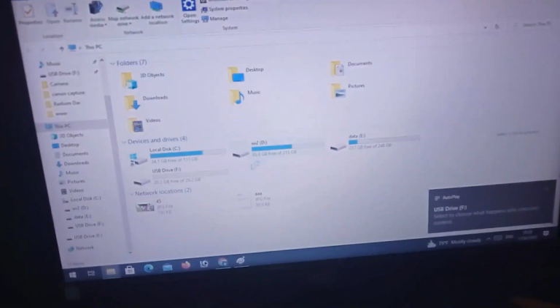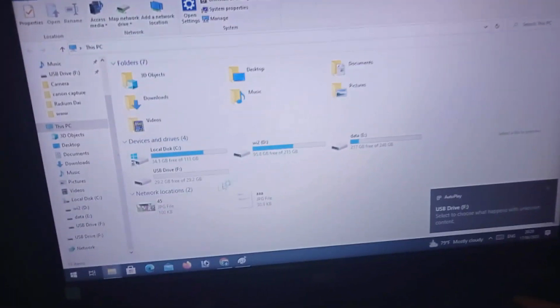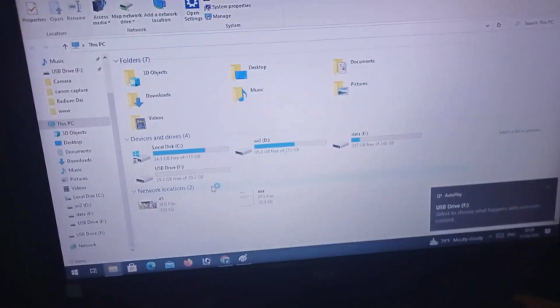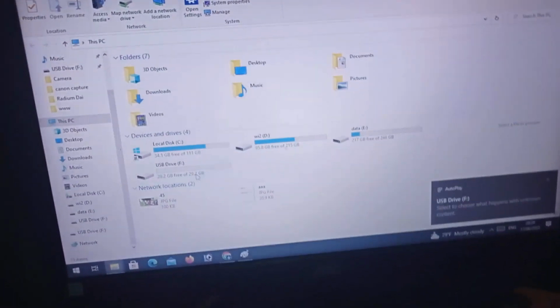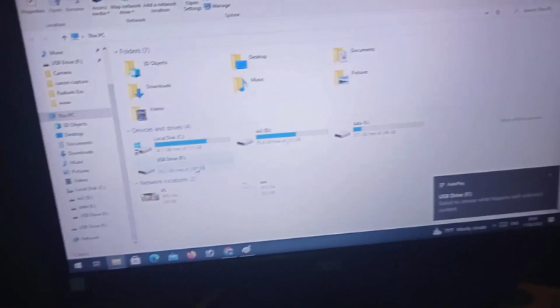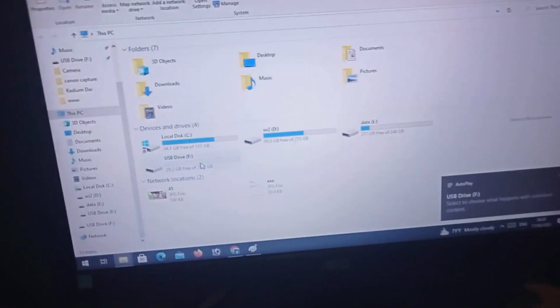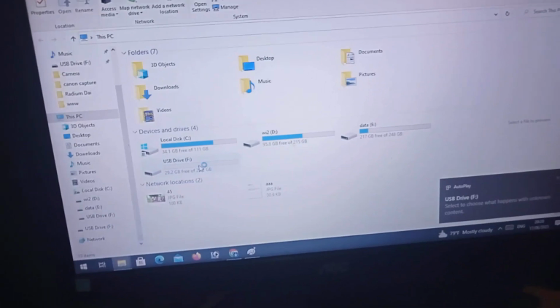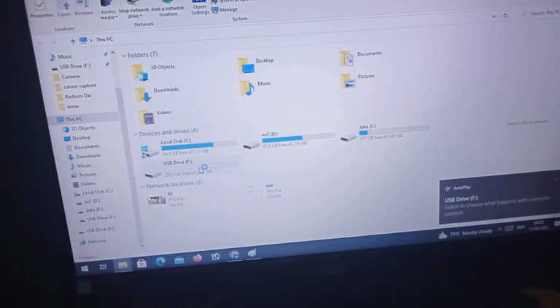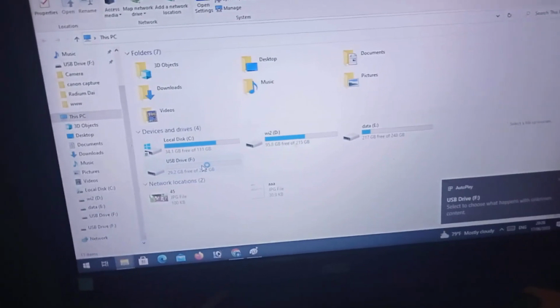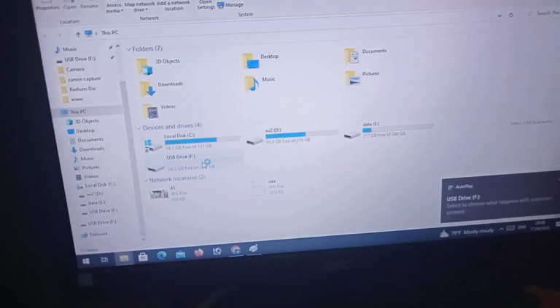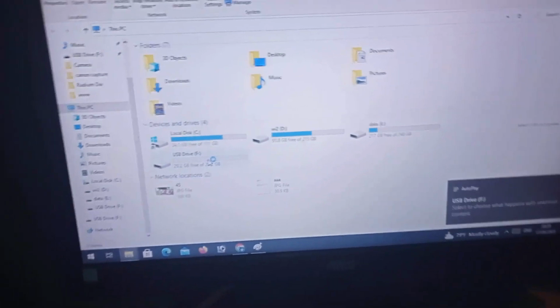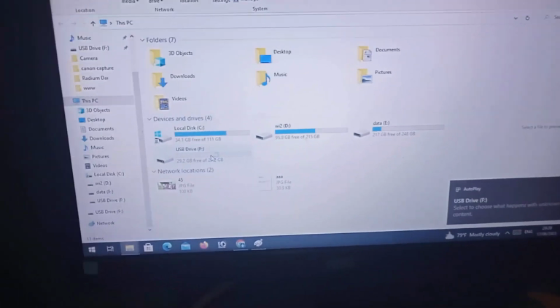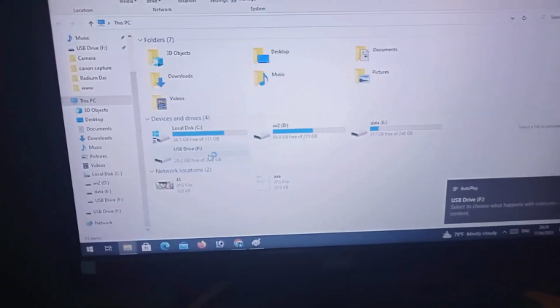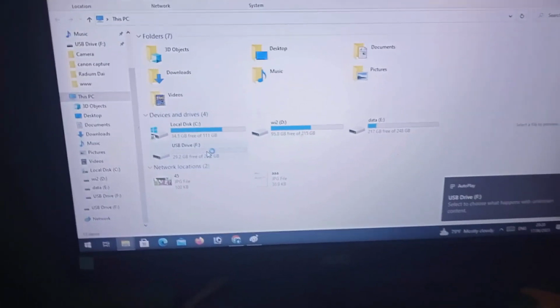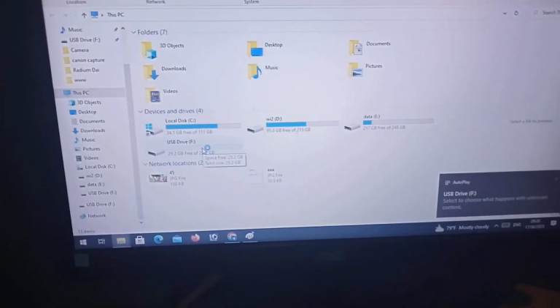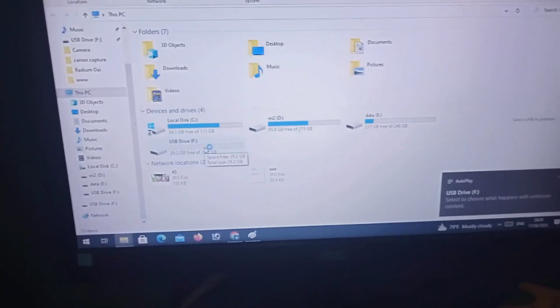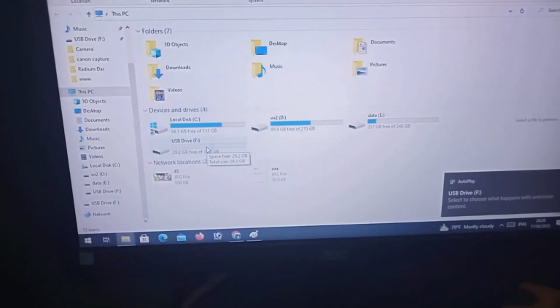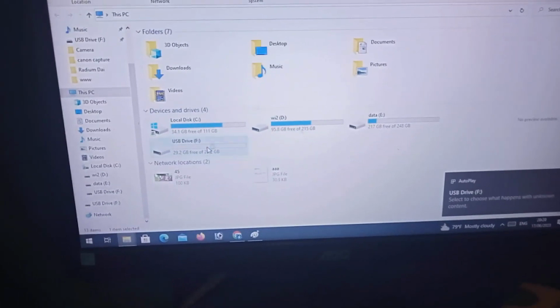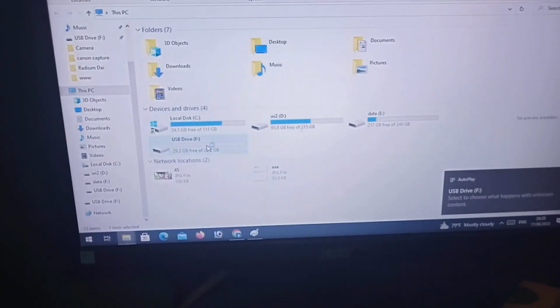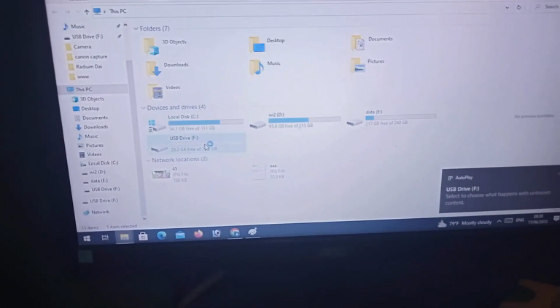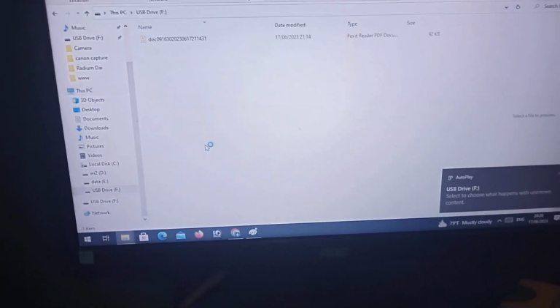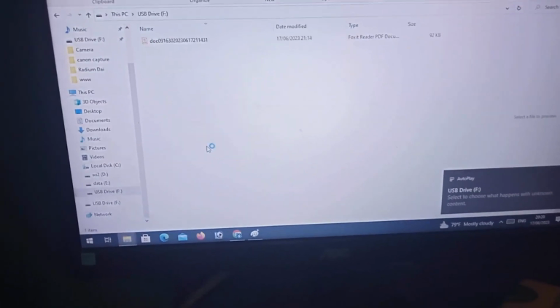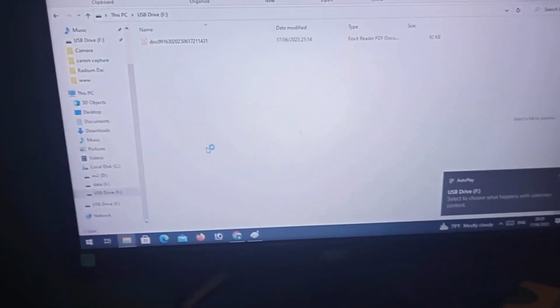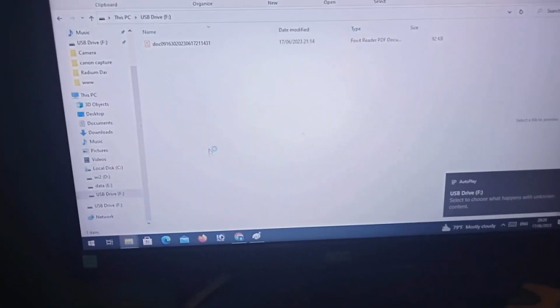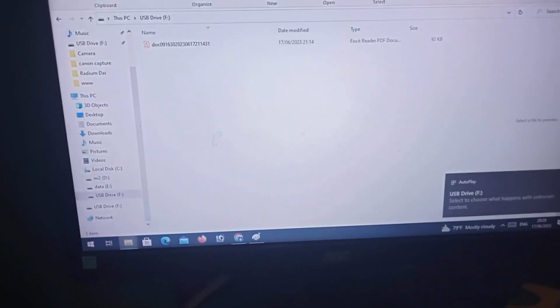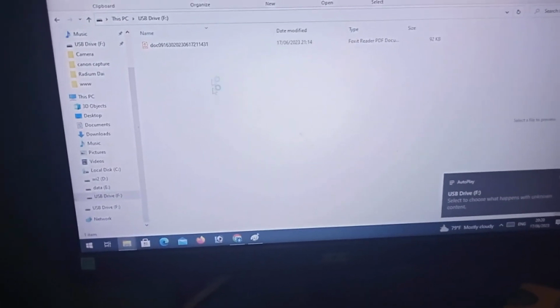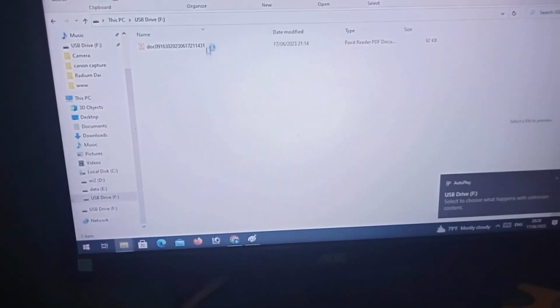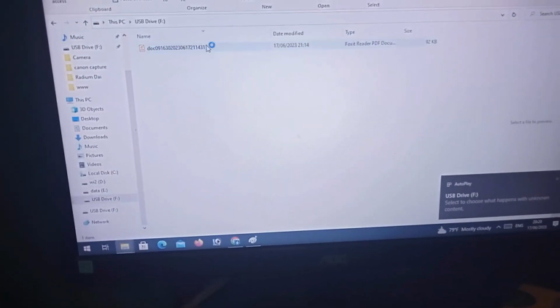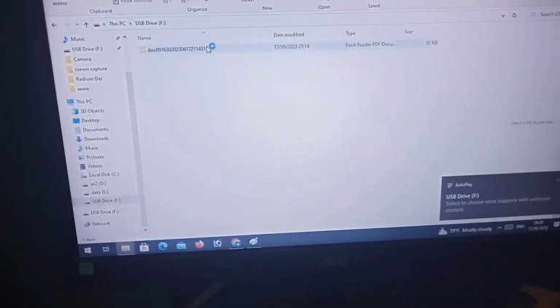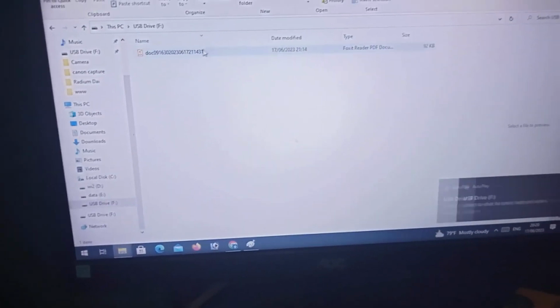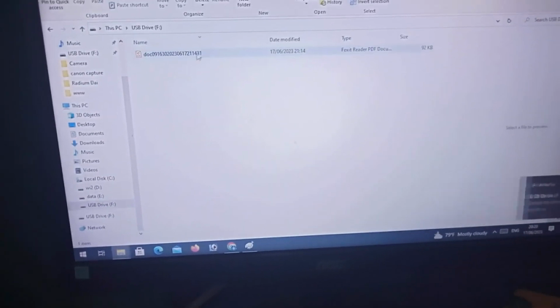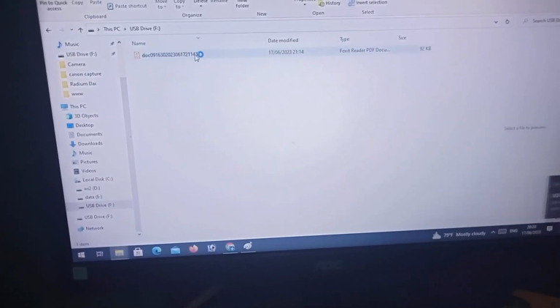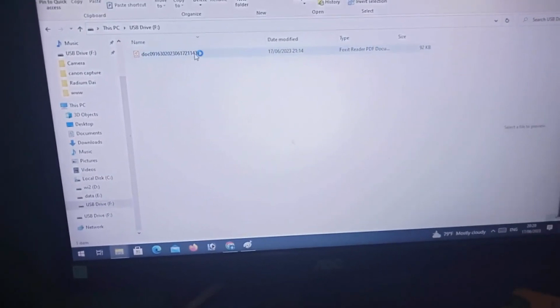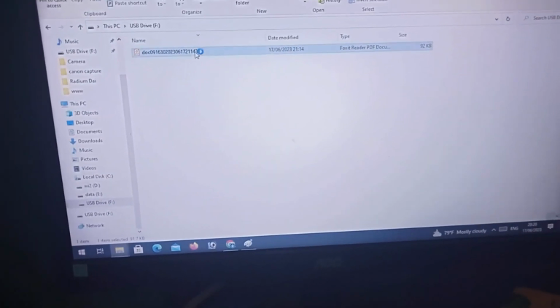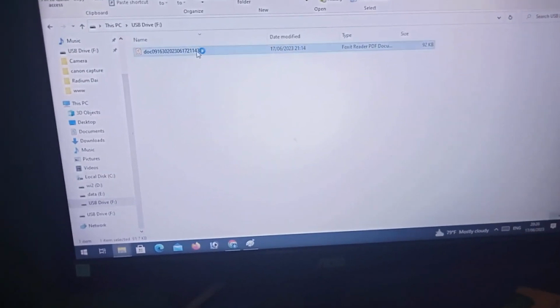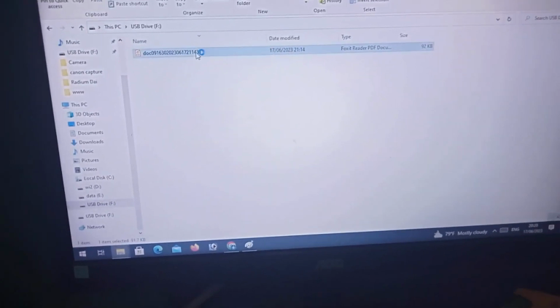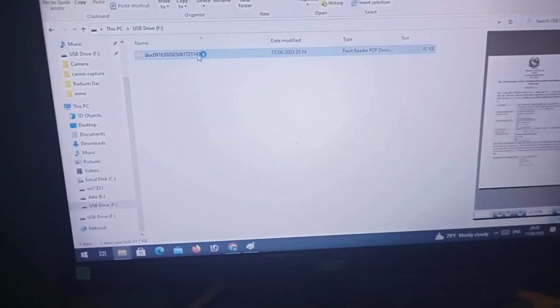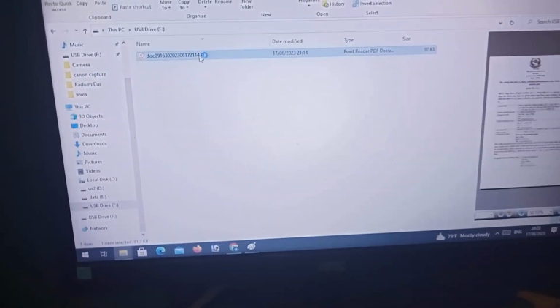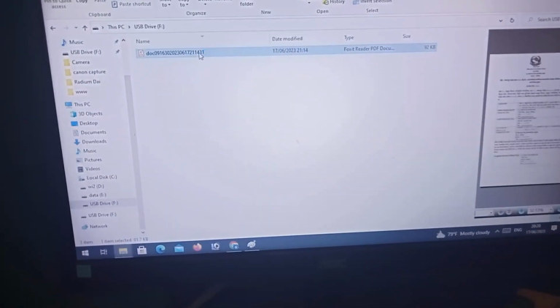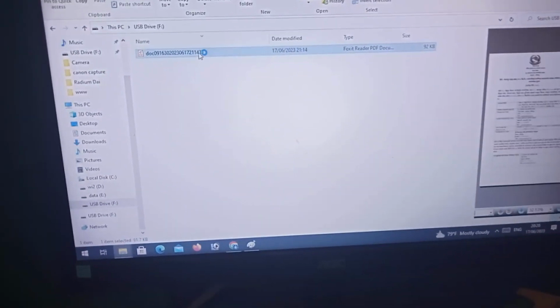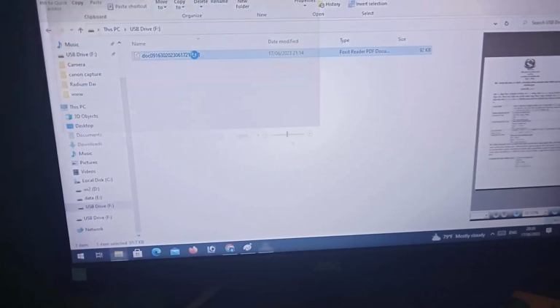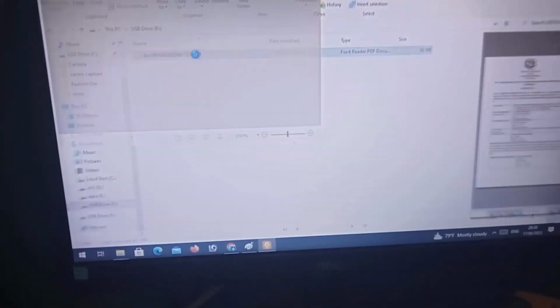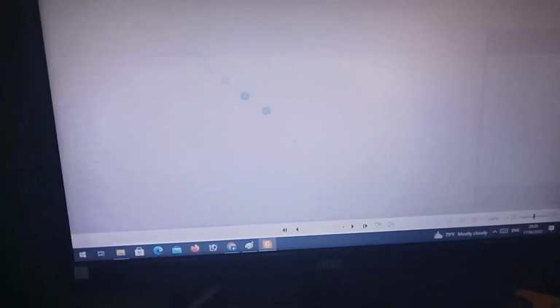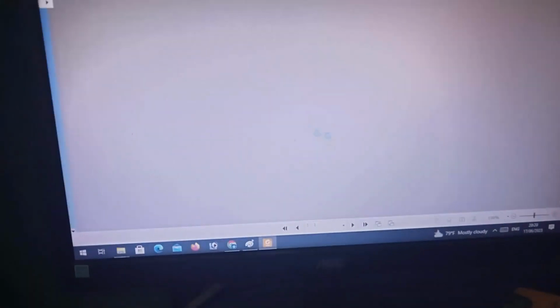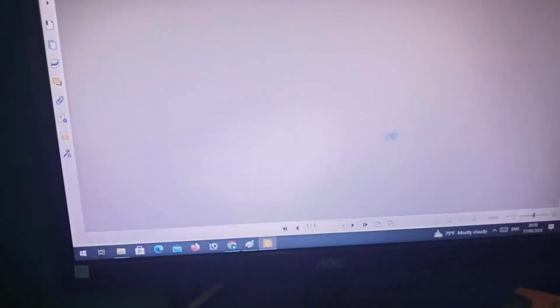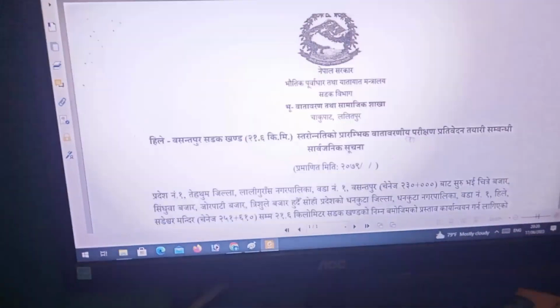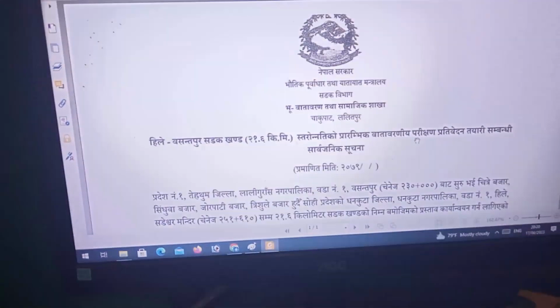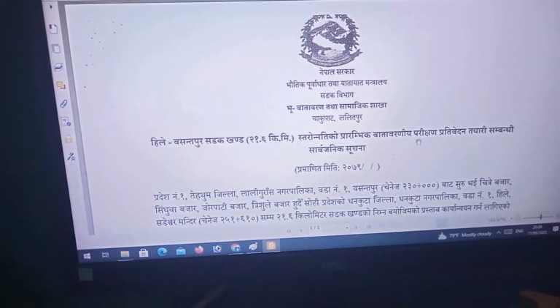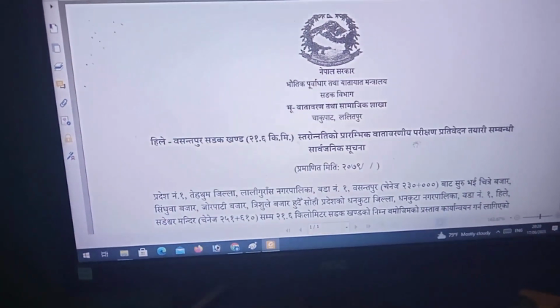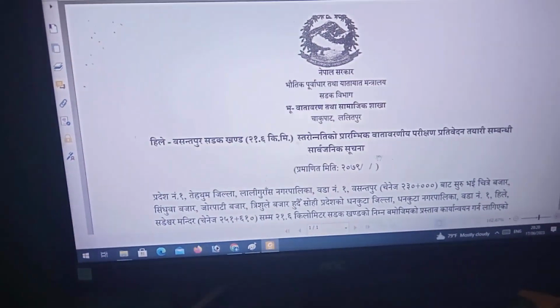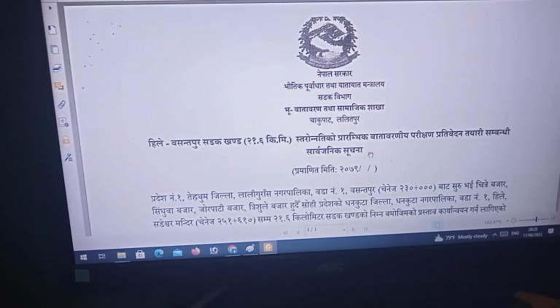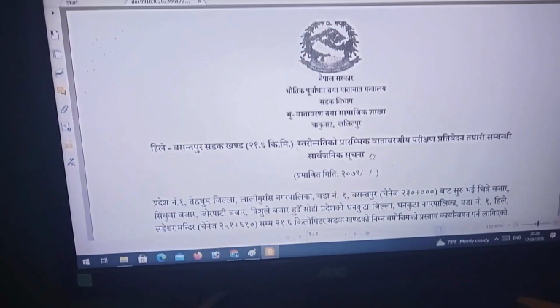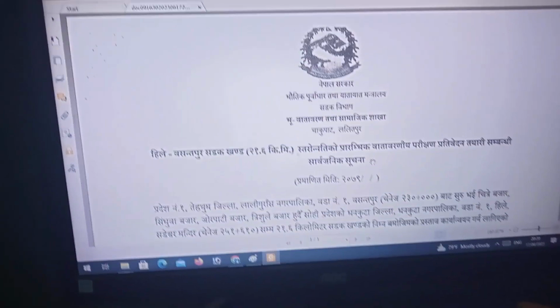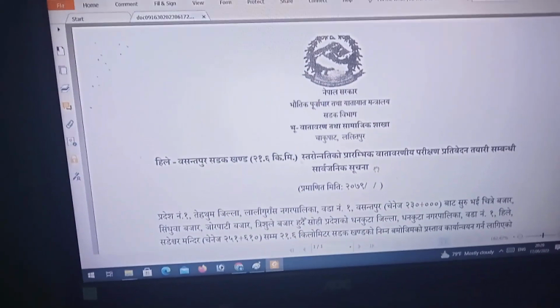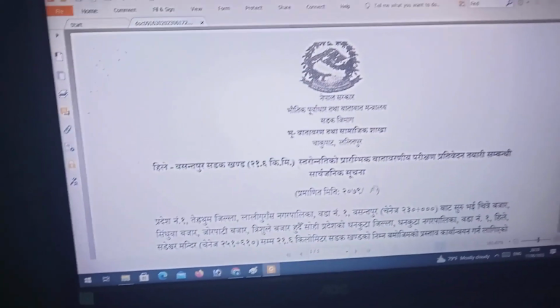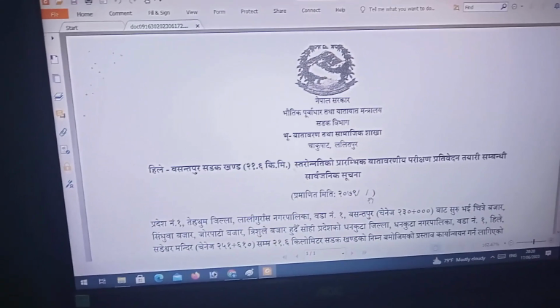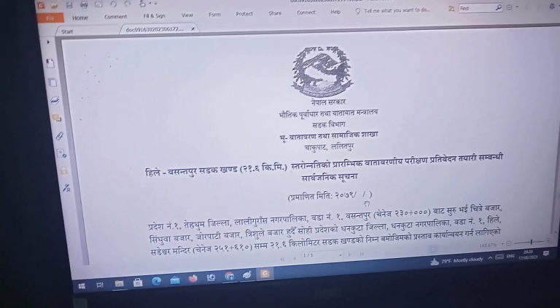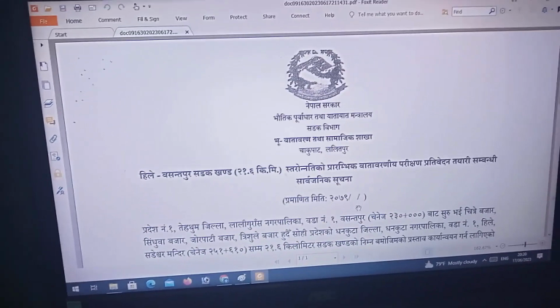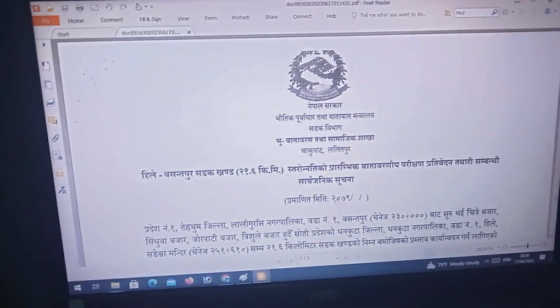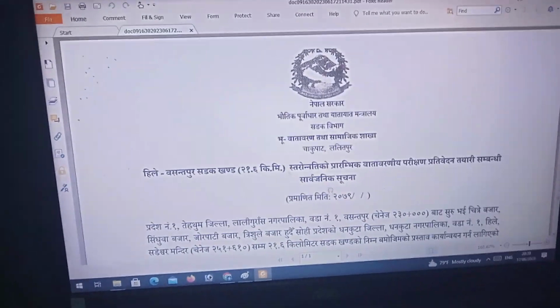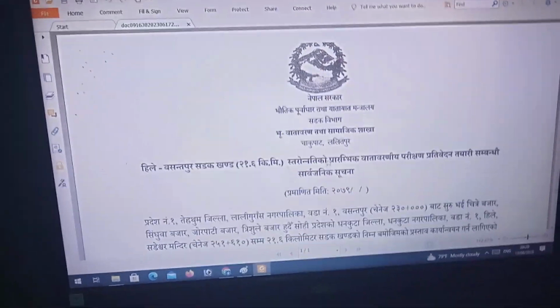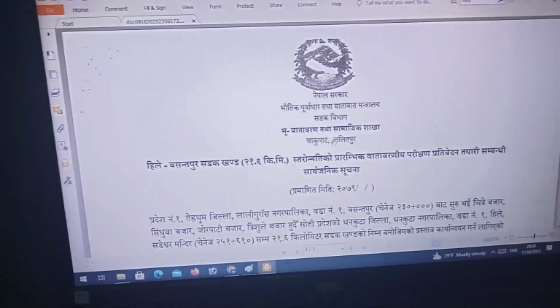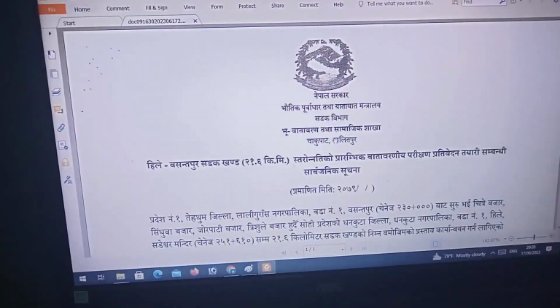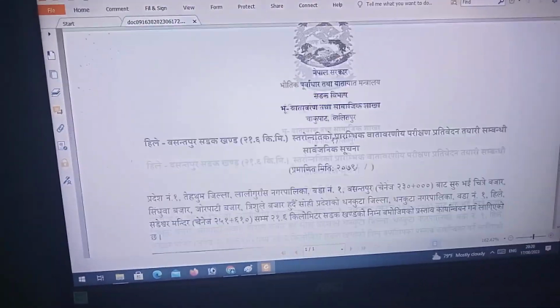You can see here on the computer the memory device file is visible. There it is.